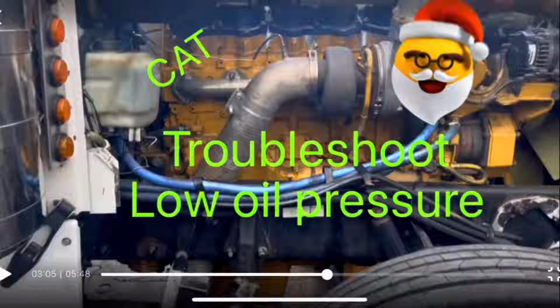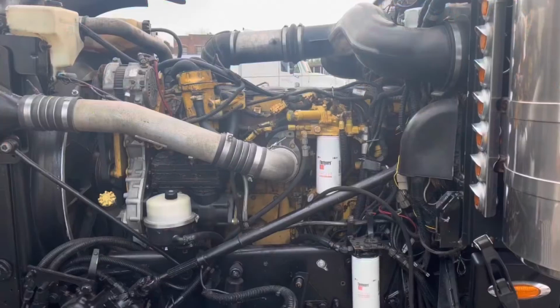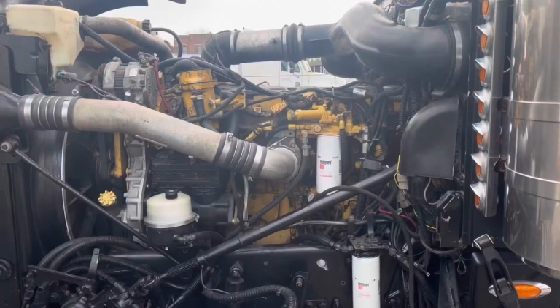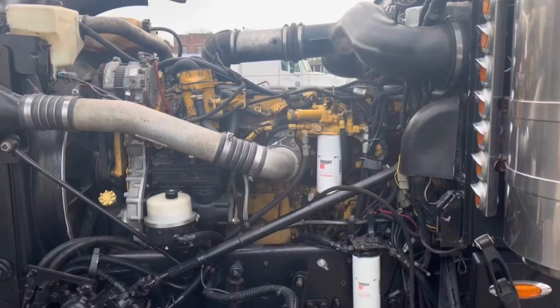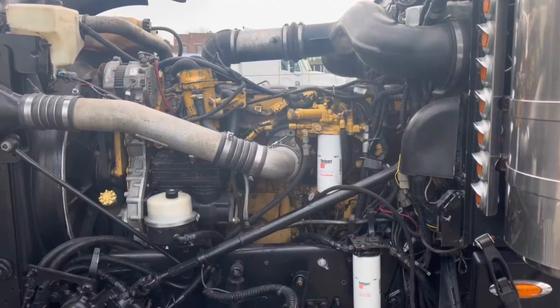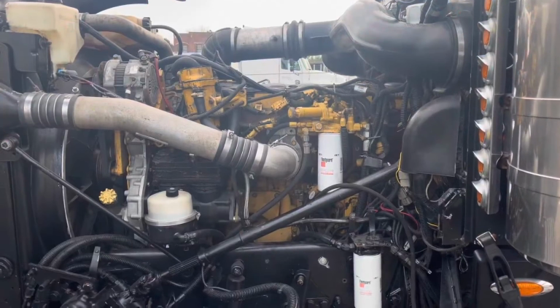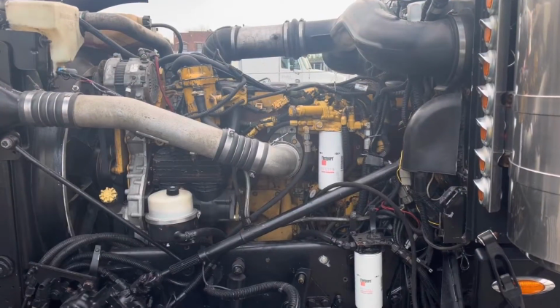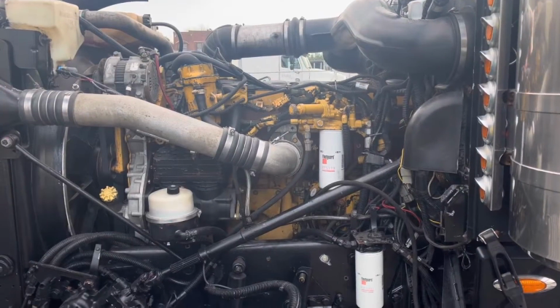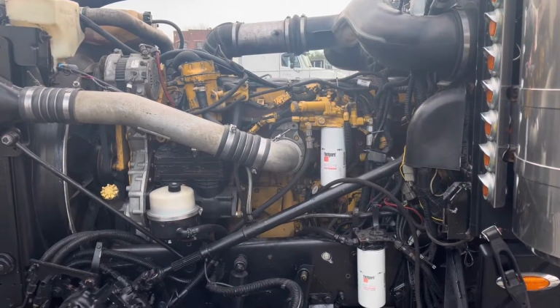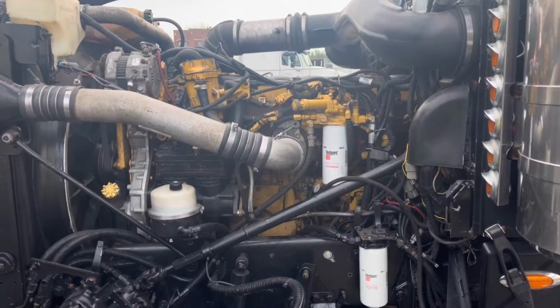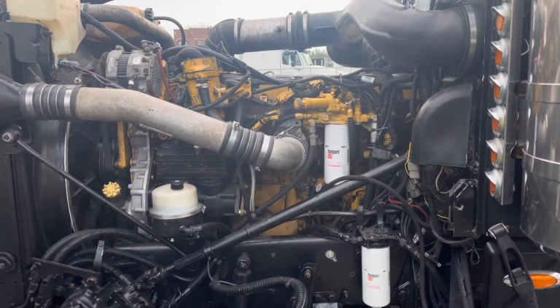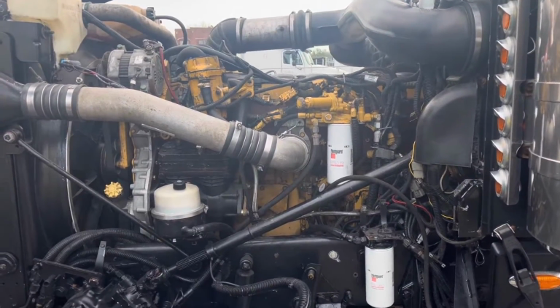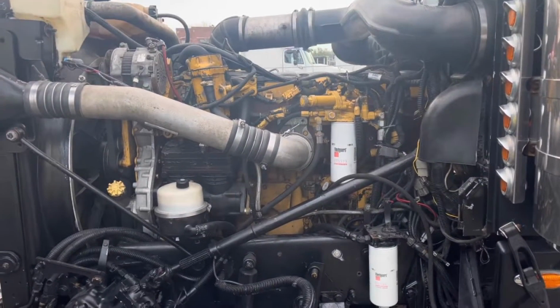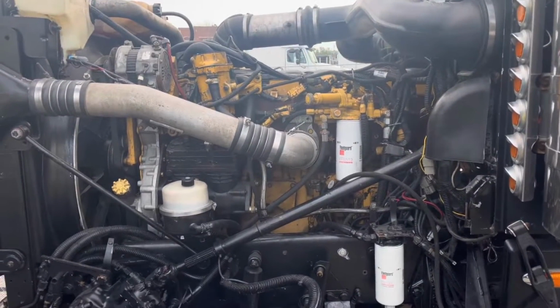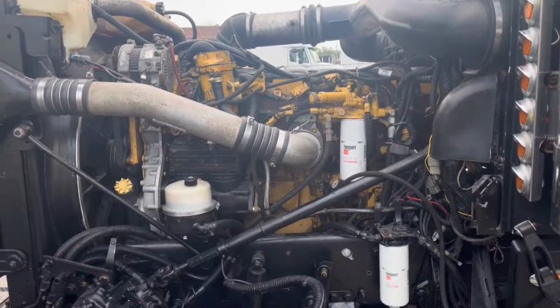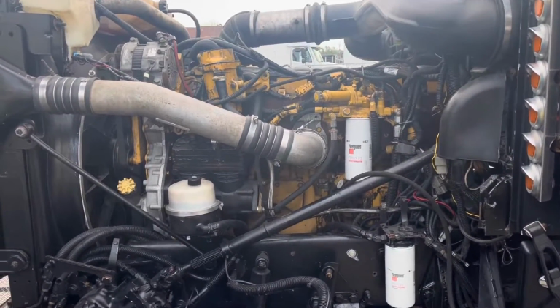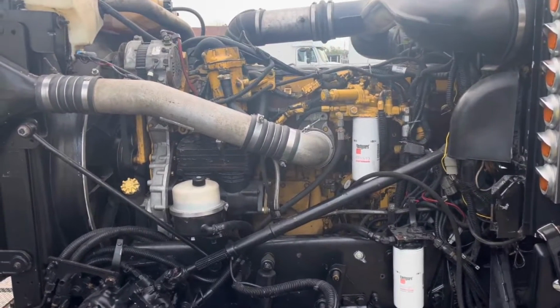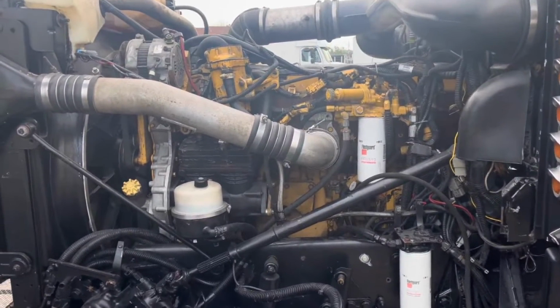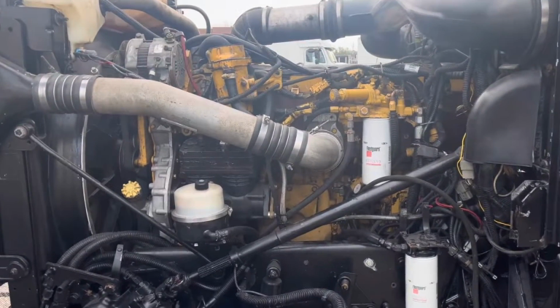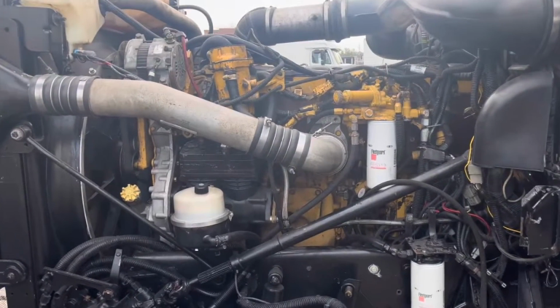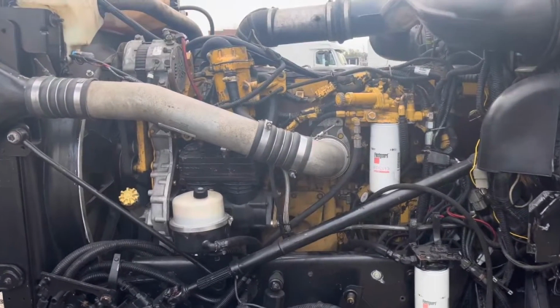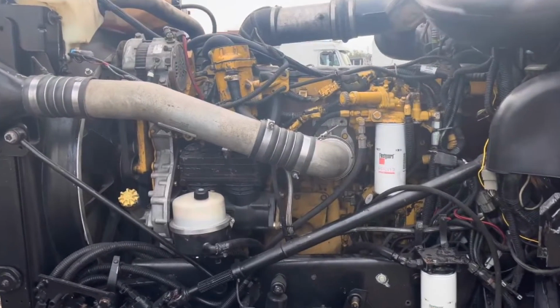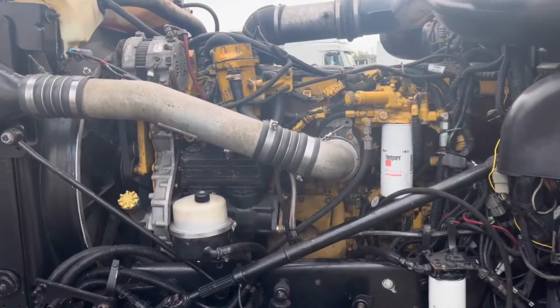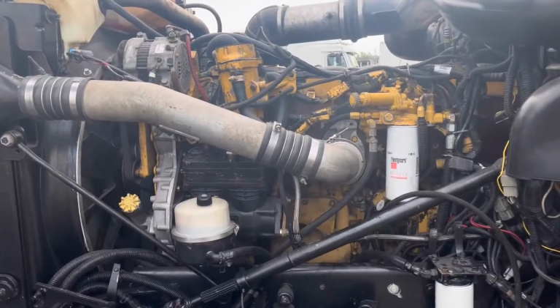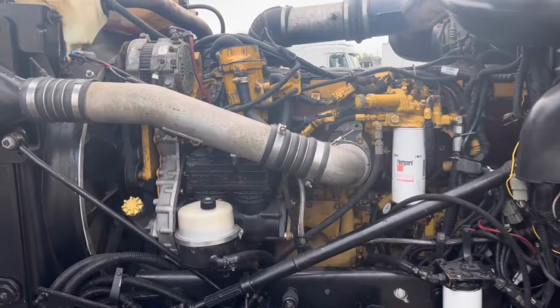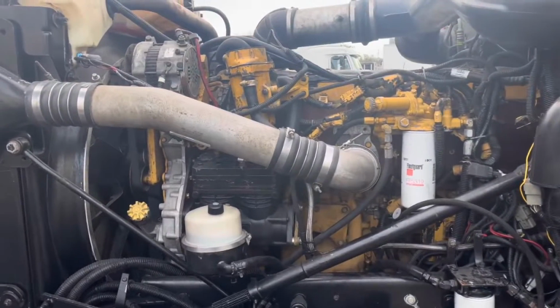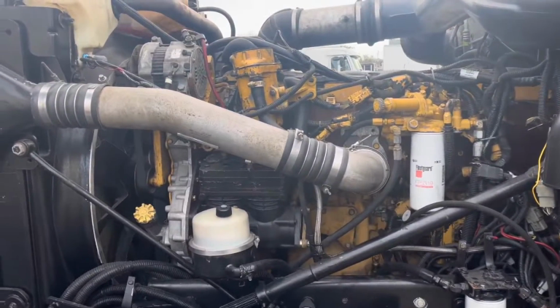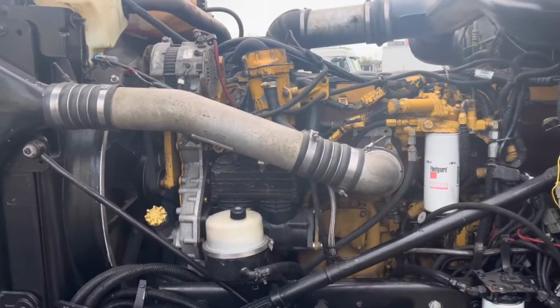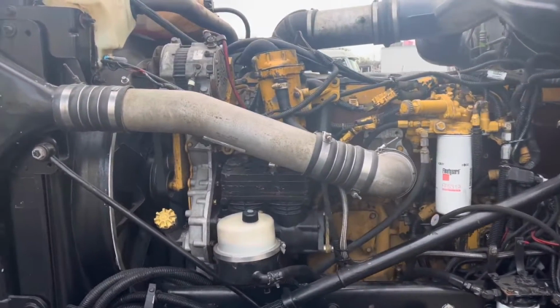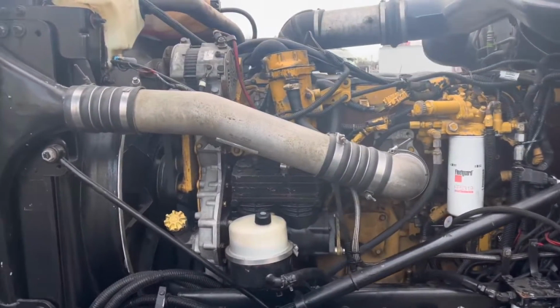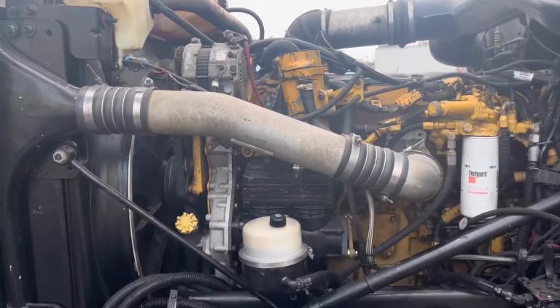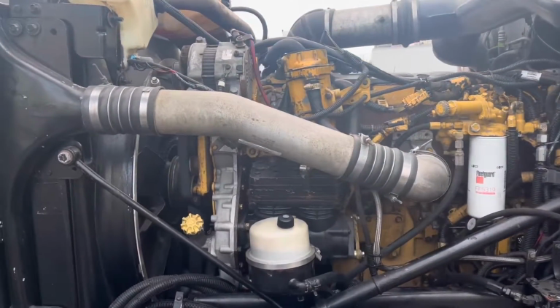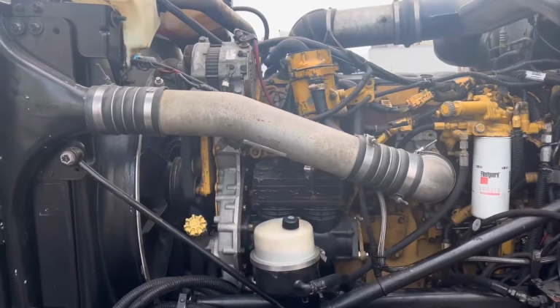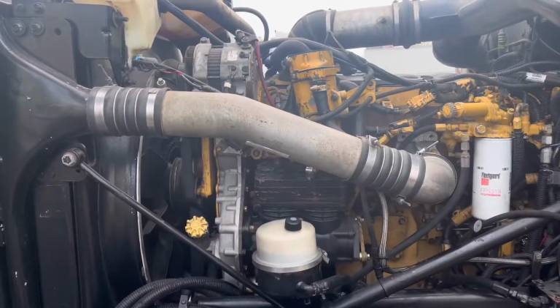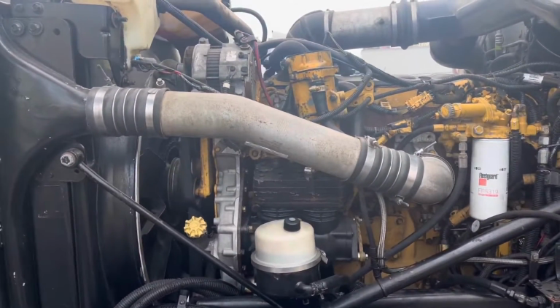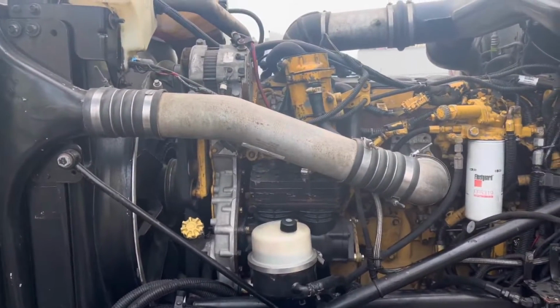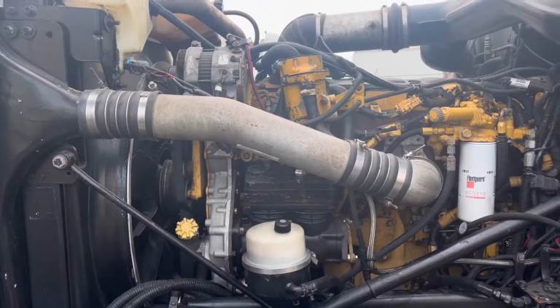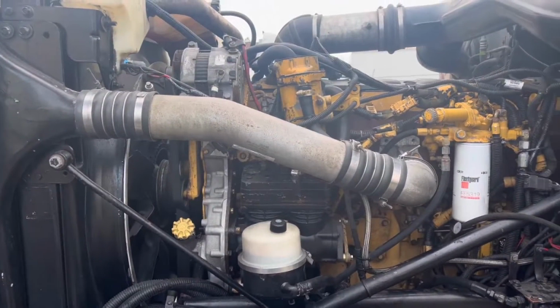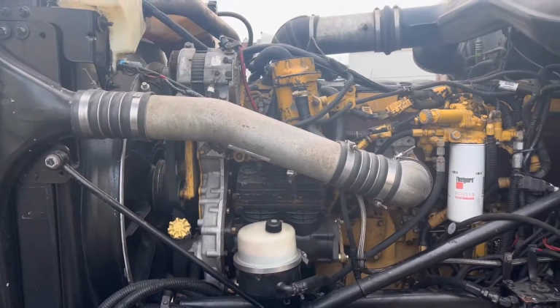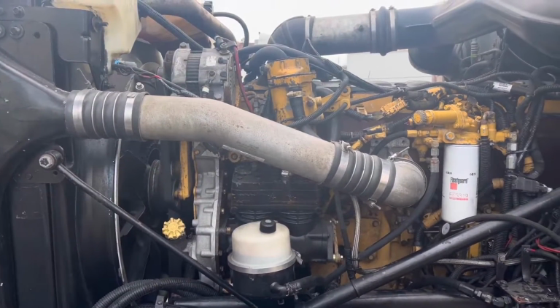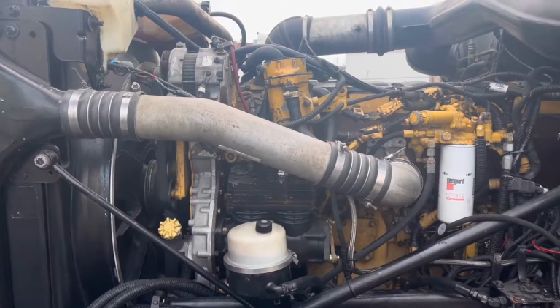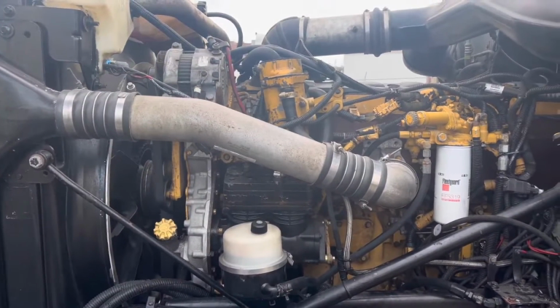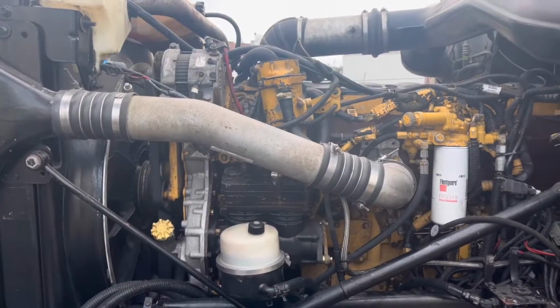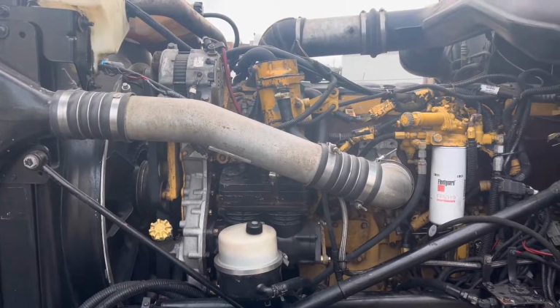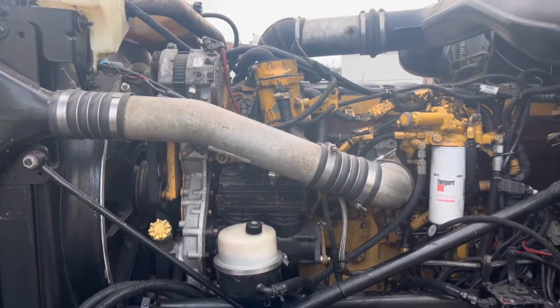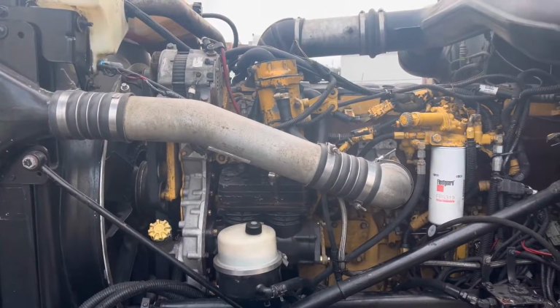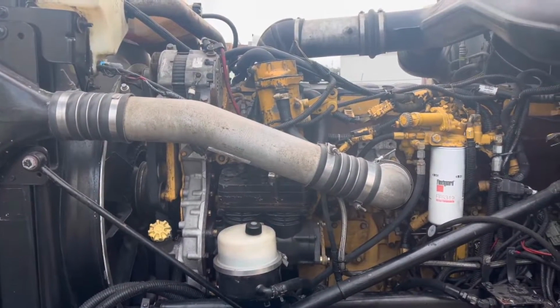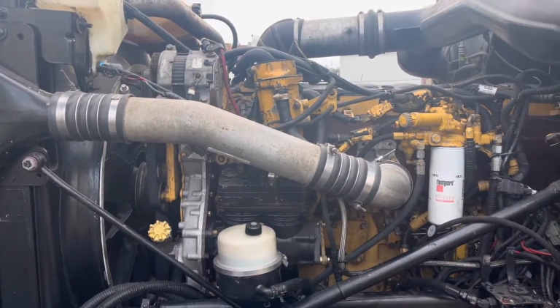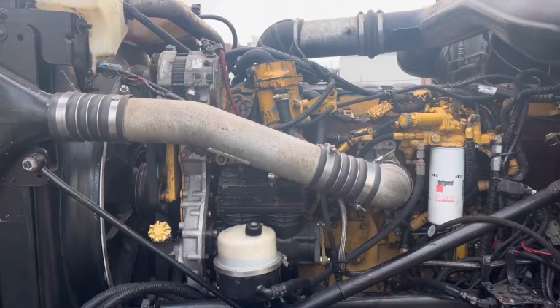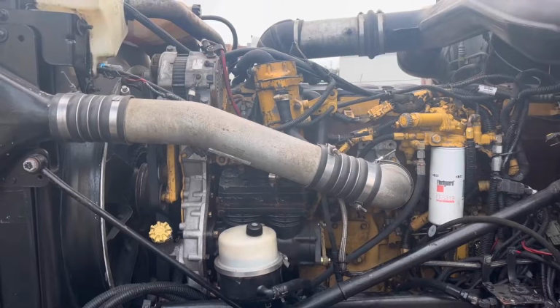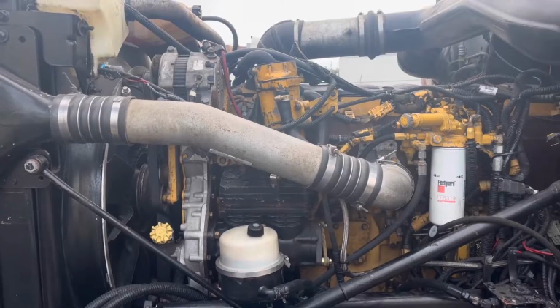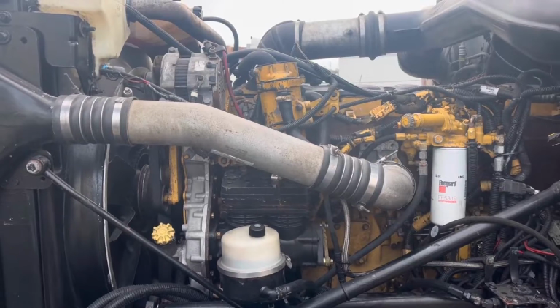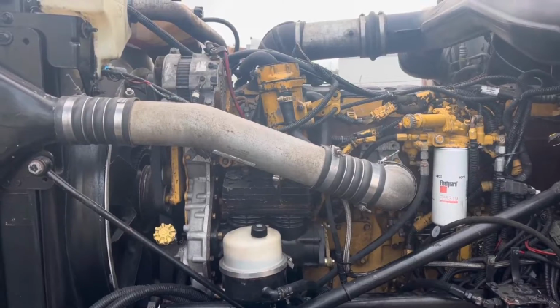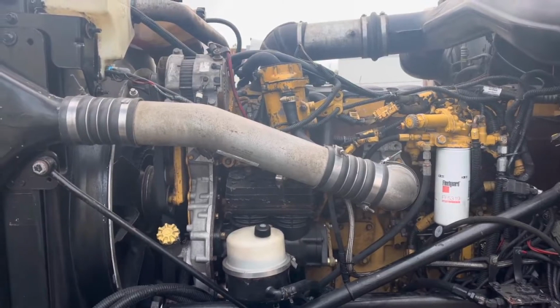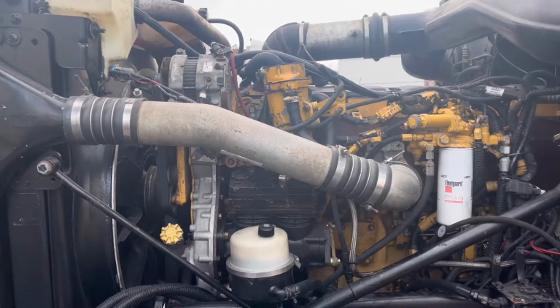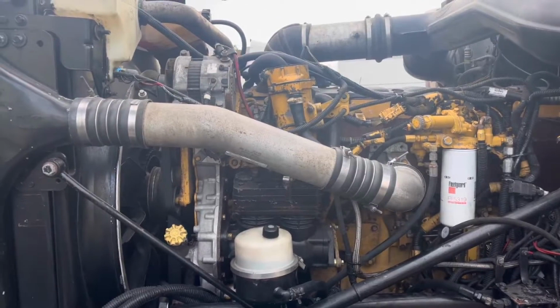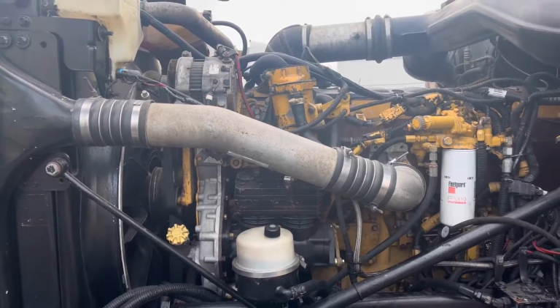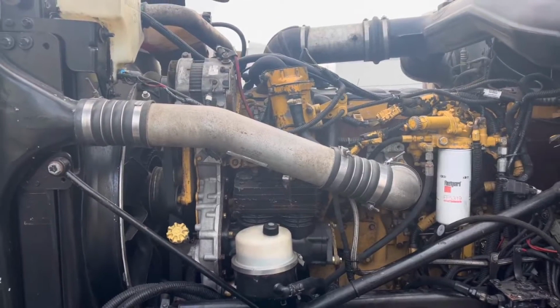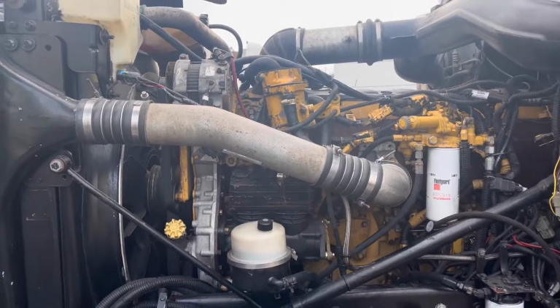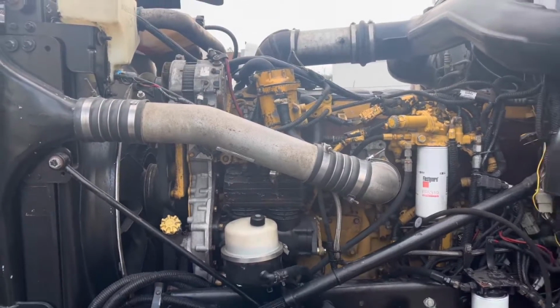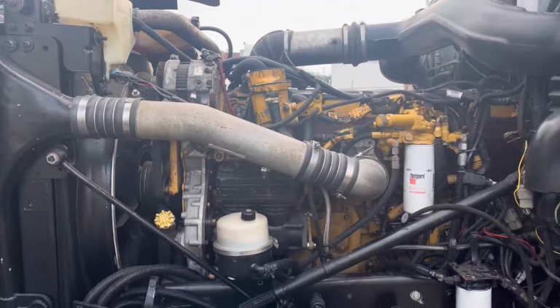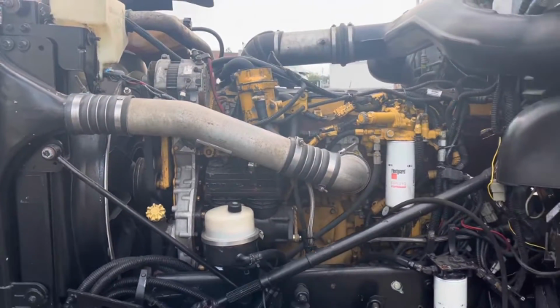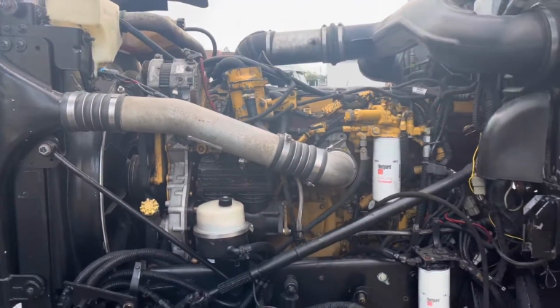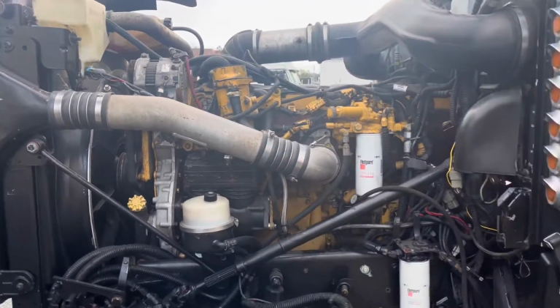We're going to do a quick video here at ETR Truck Center on an oil pressure issue on a C15 Caterpillar.